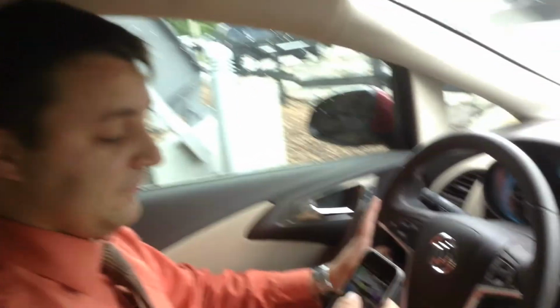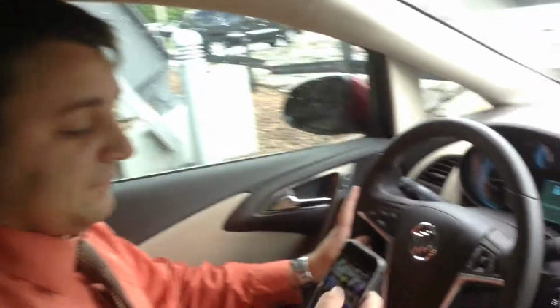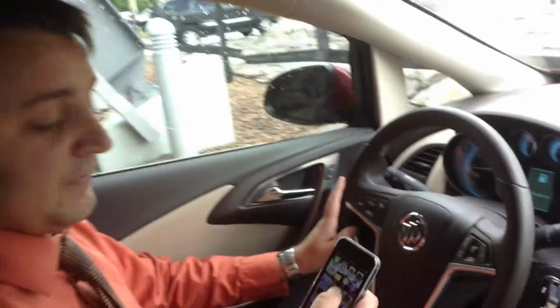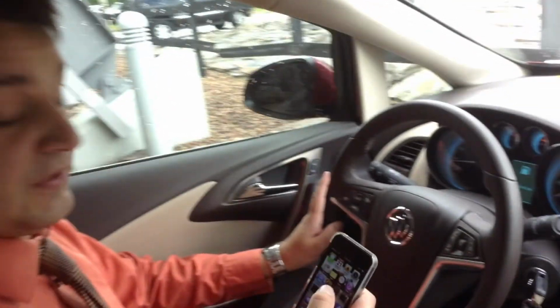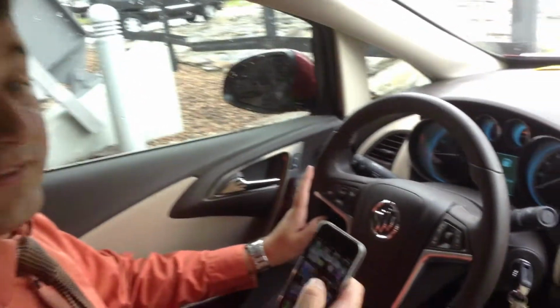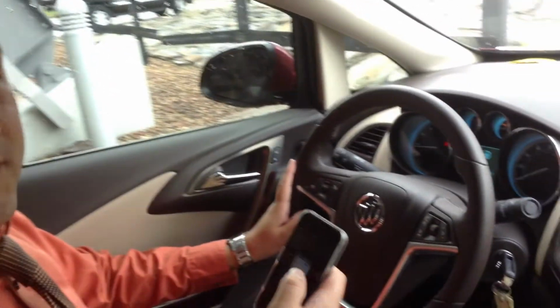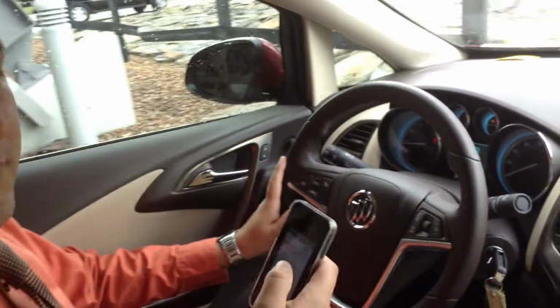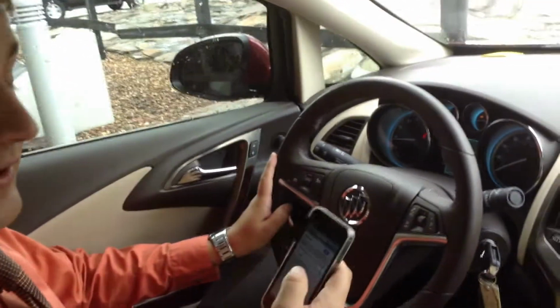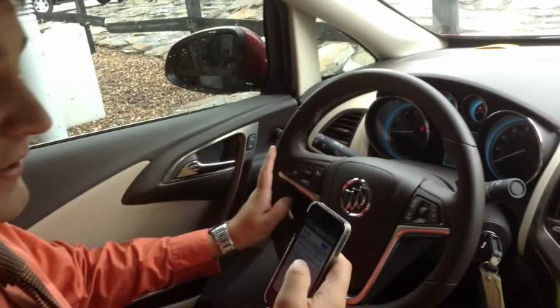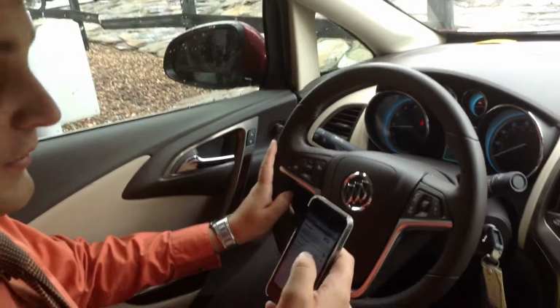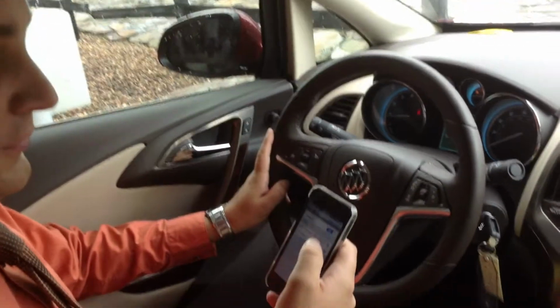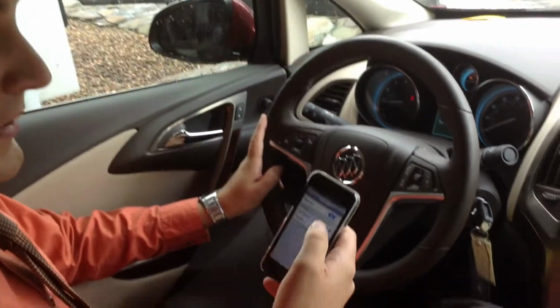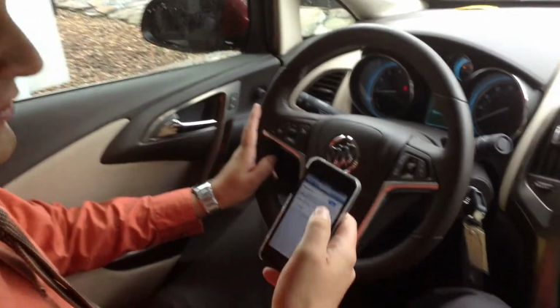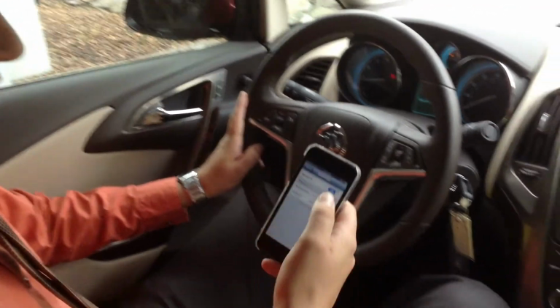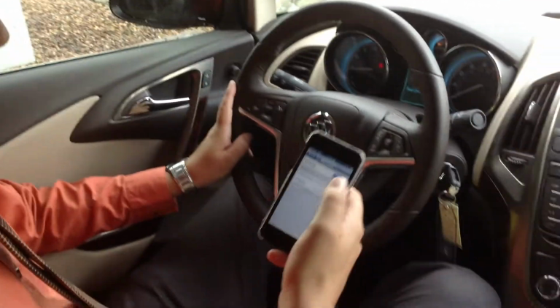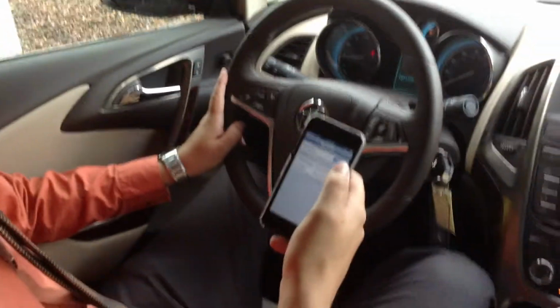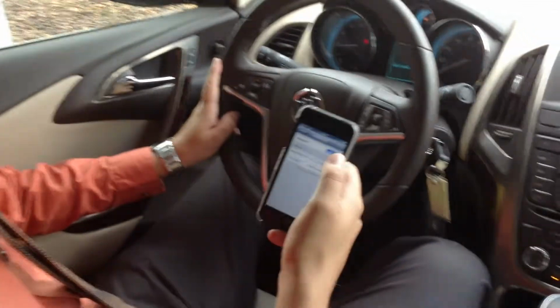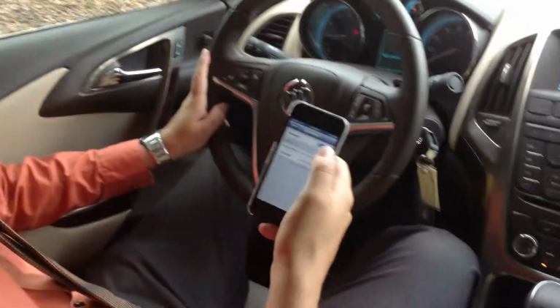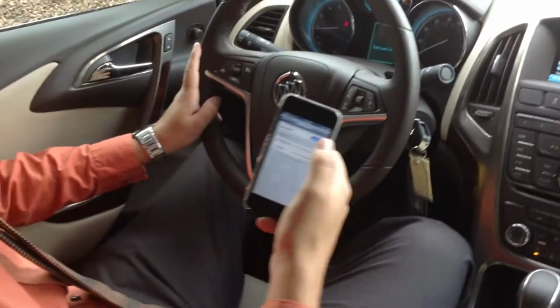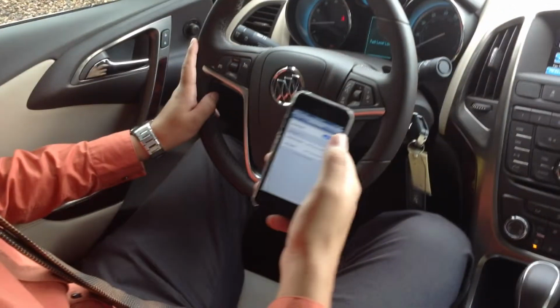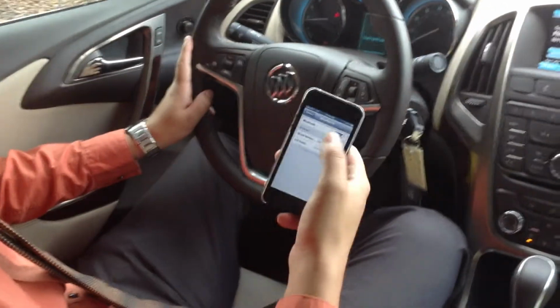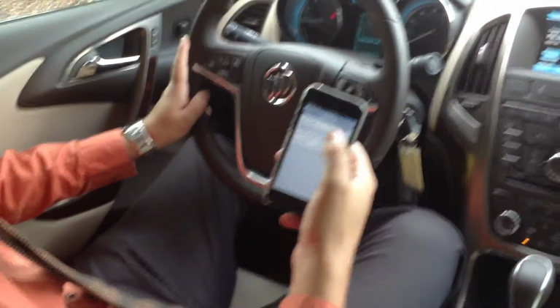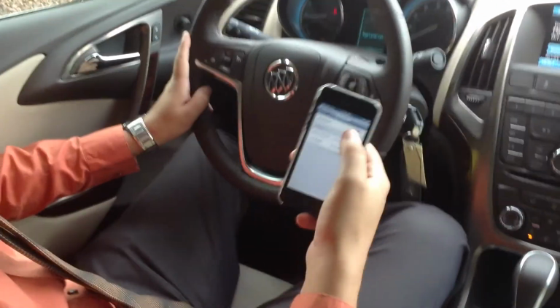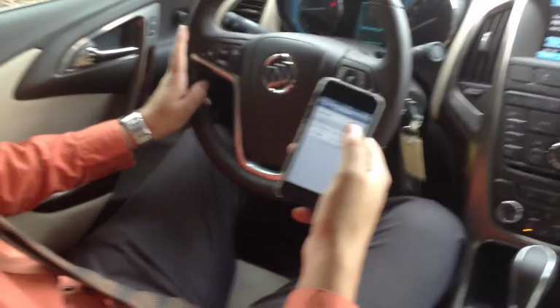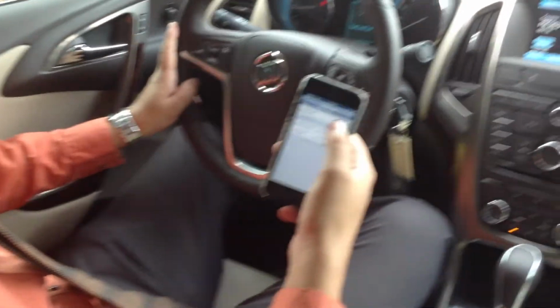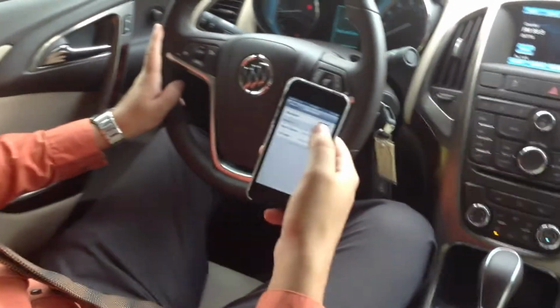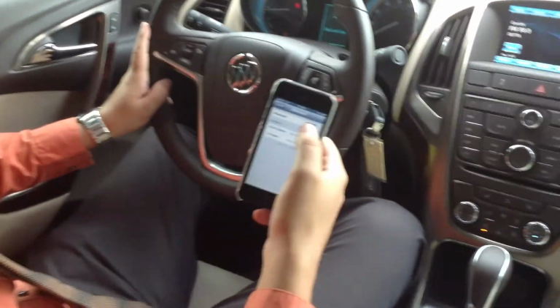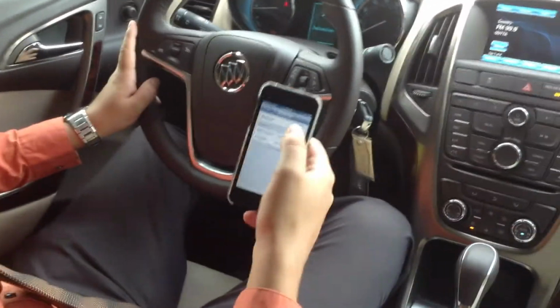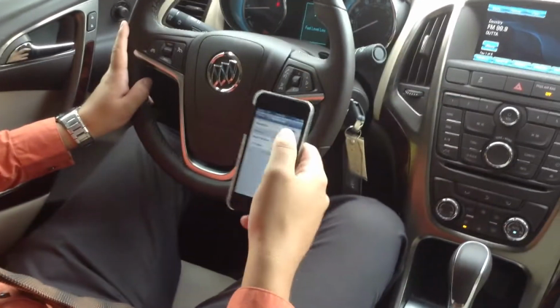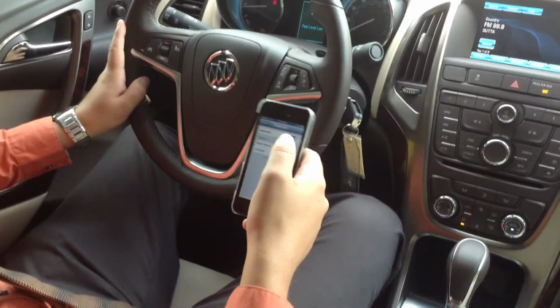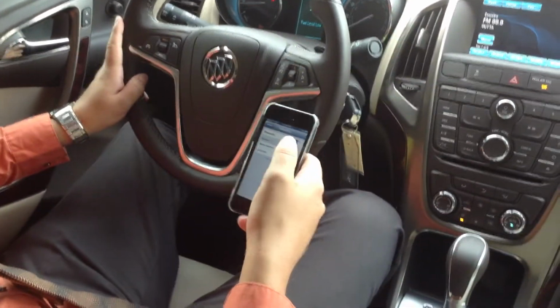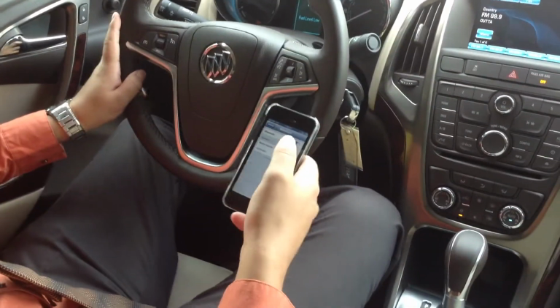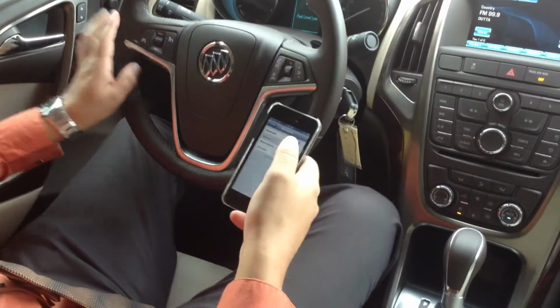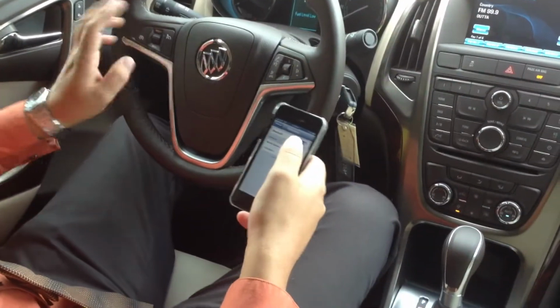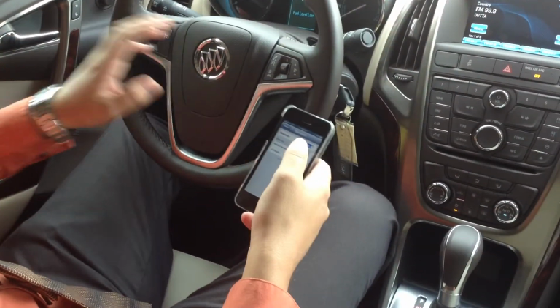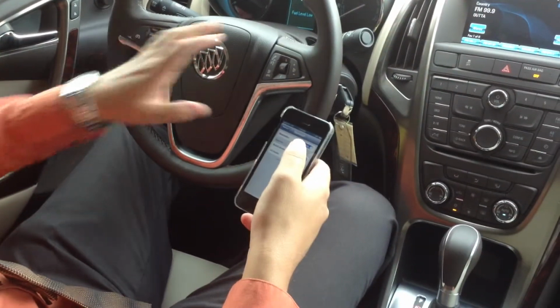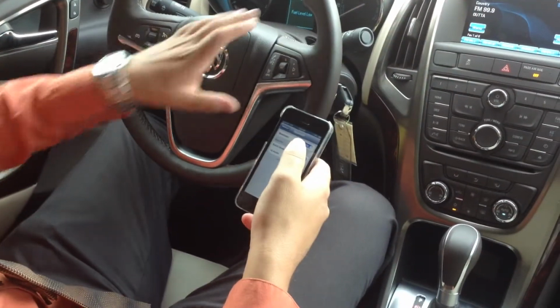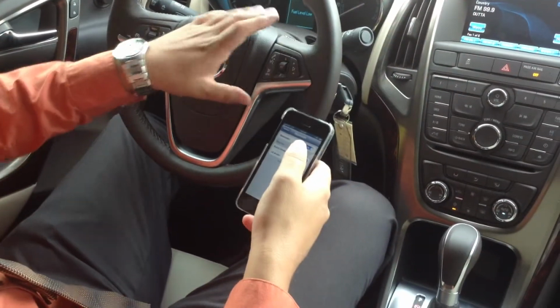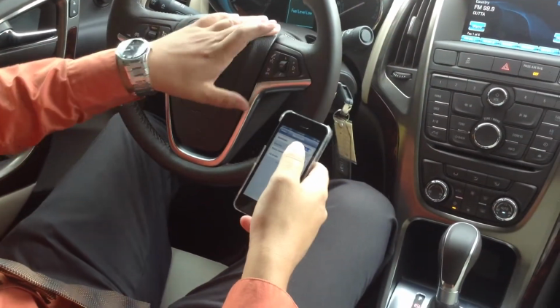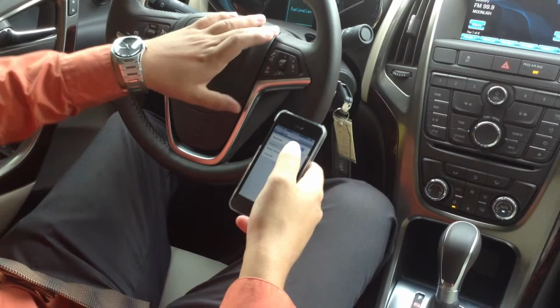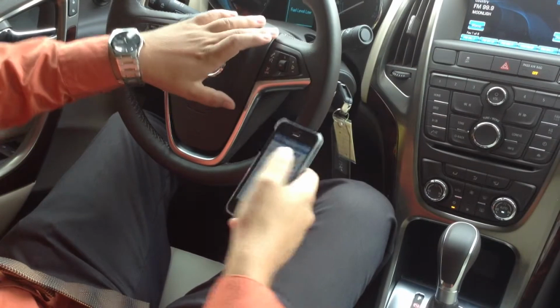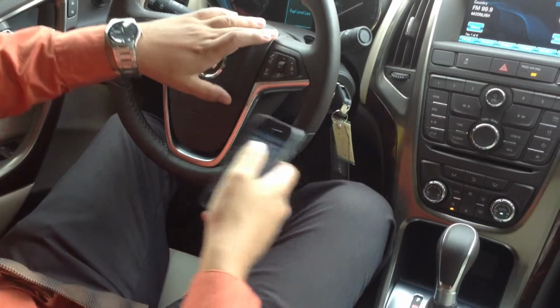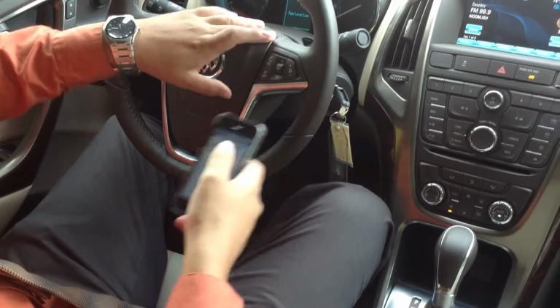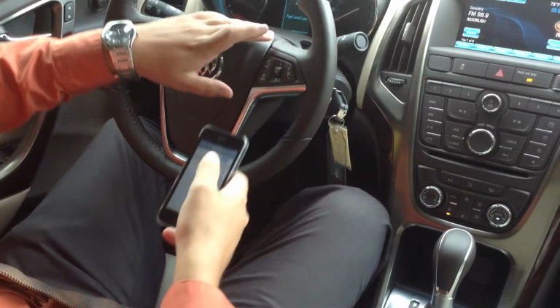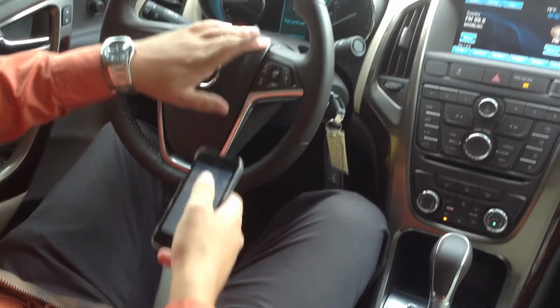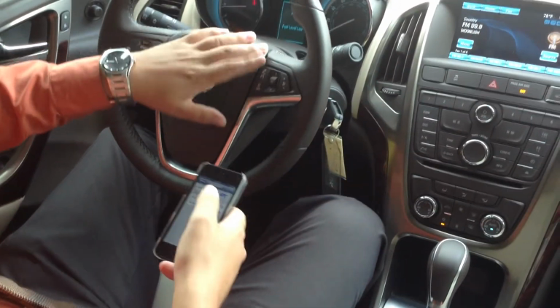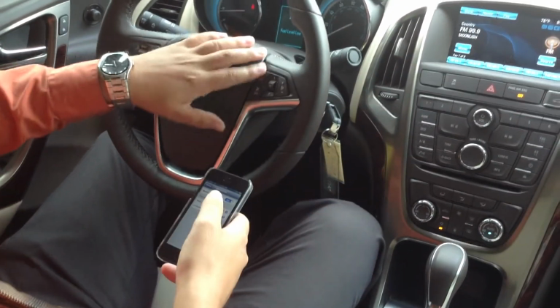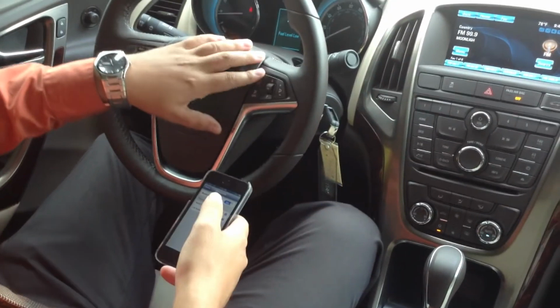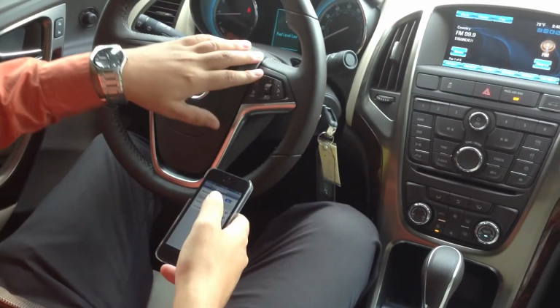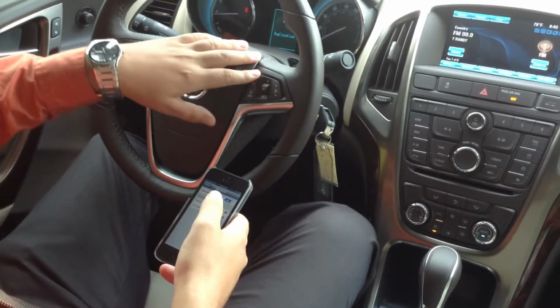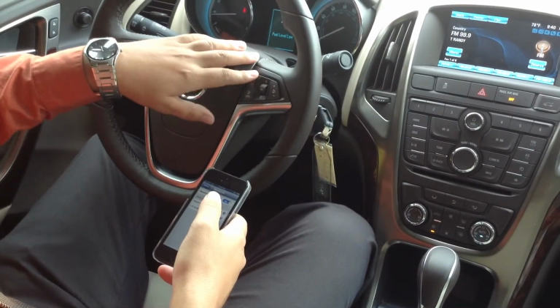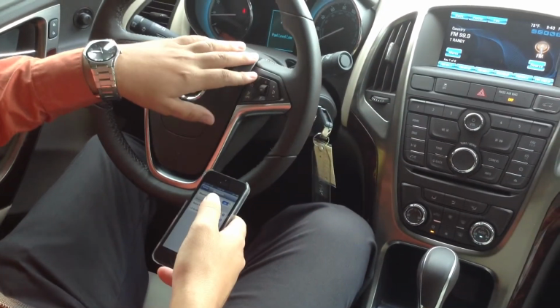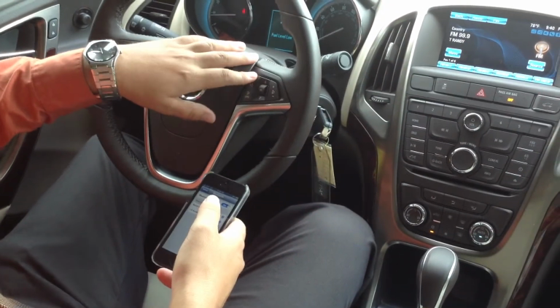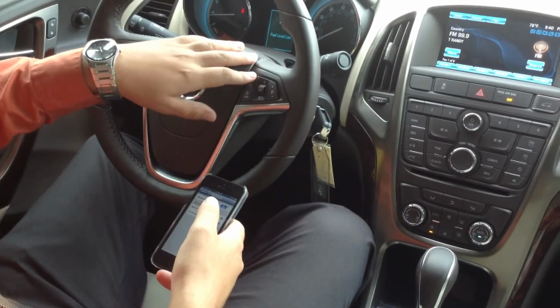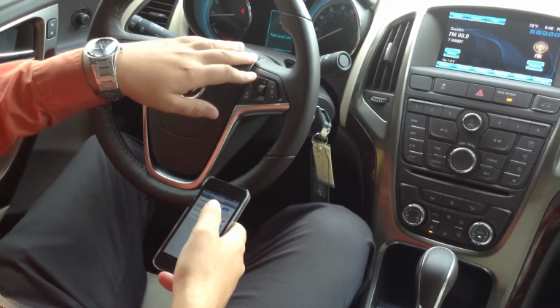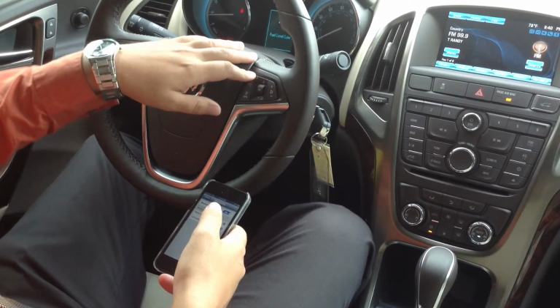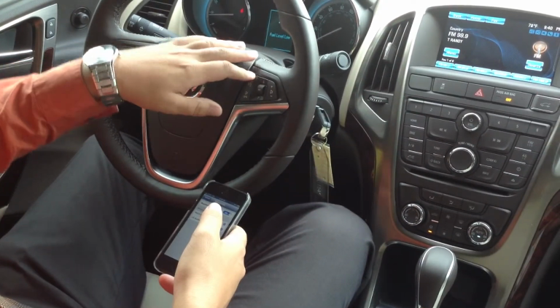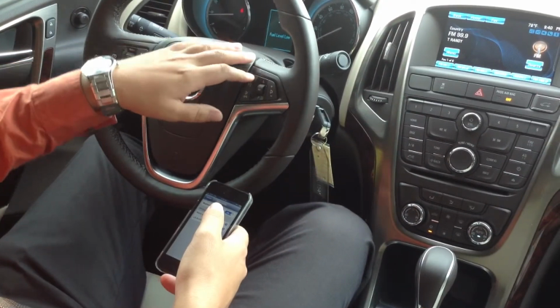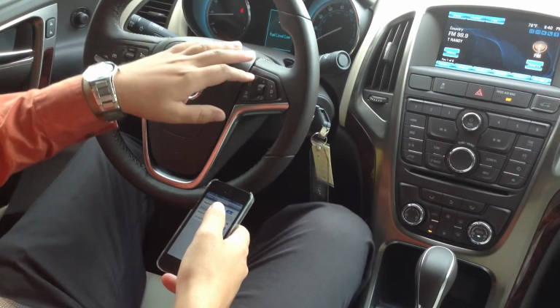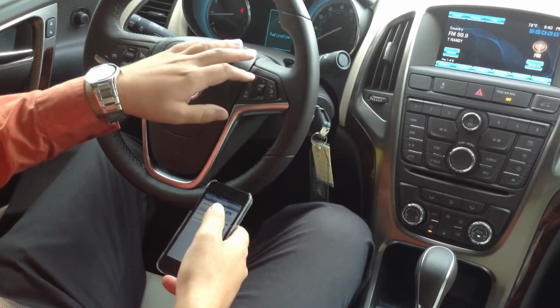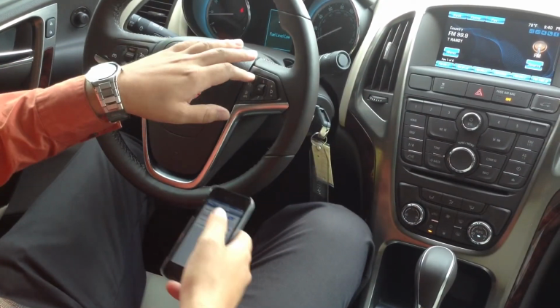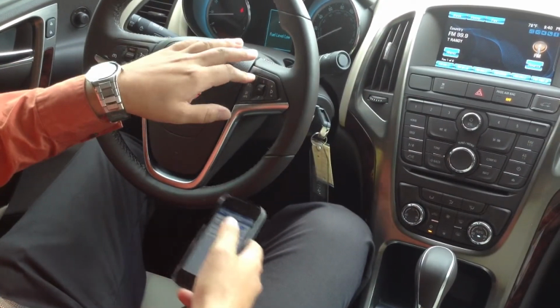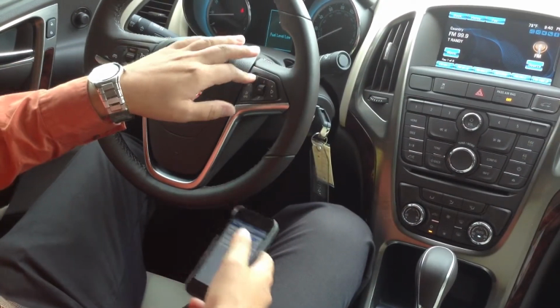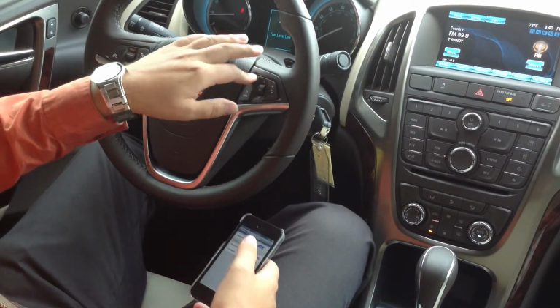First thing you want to do is make sure your Bluetooth is on. The next step is to press the button right here to pair your phone.